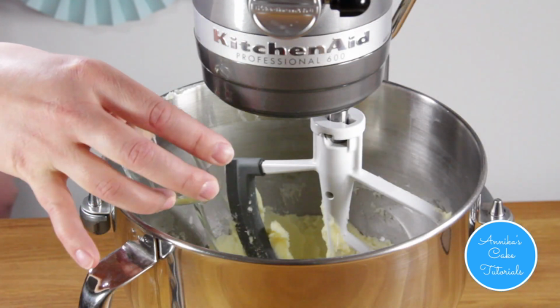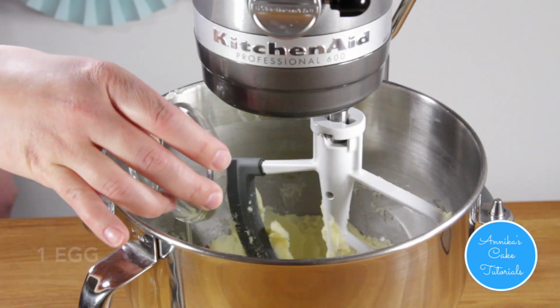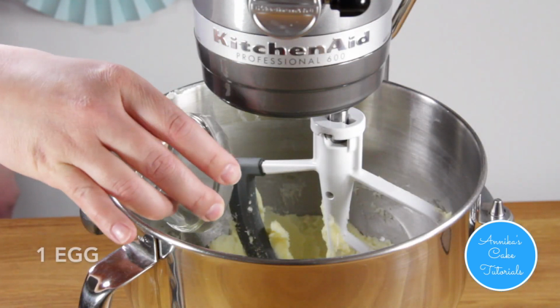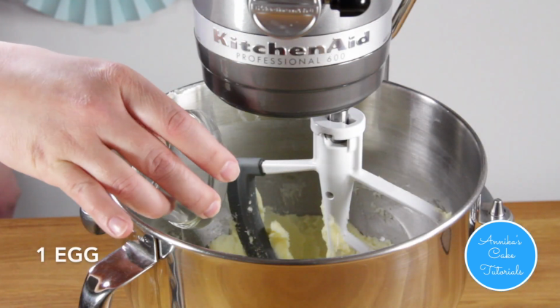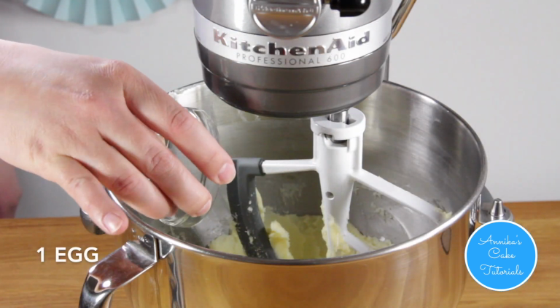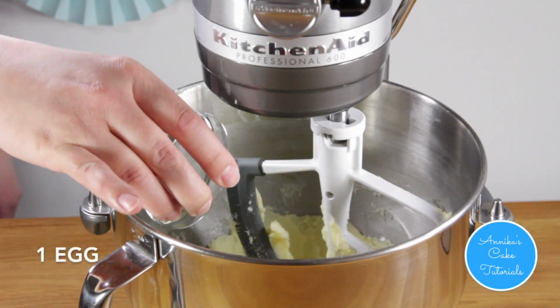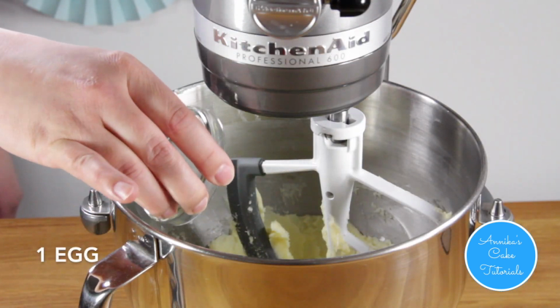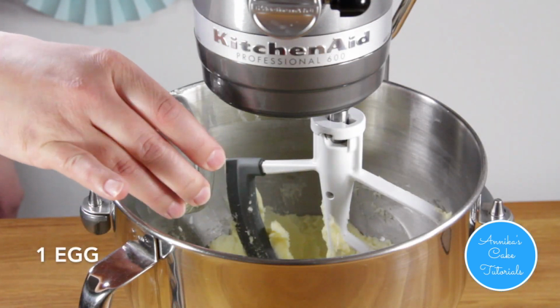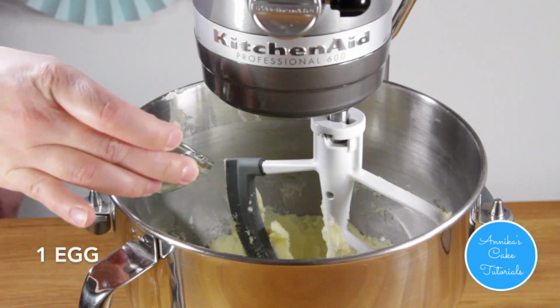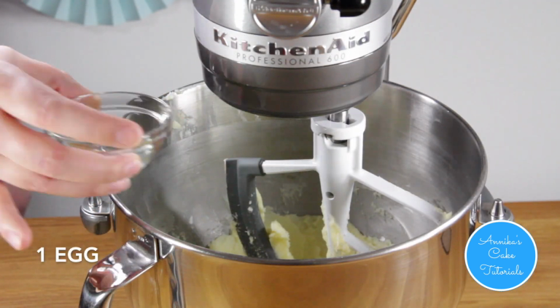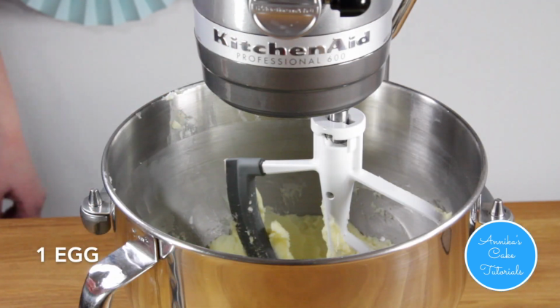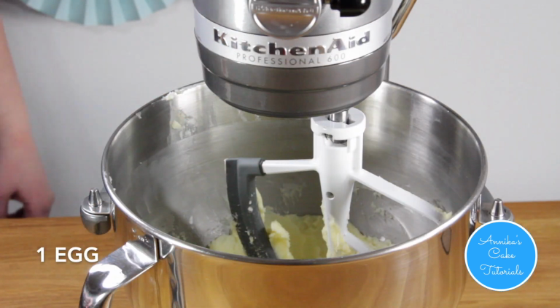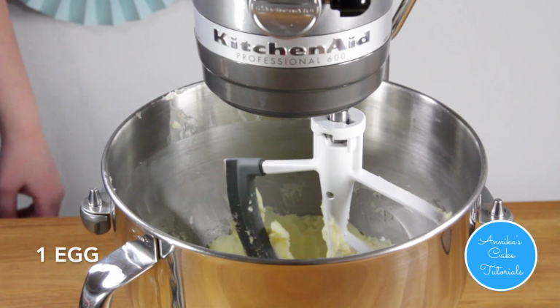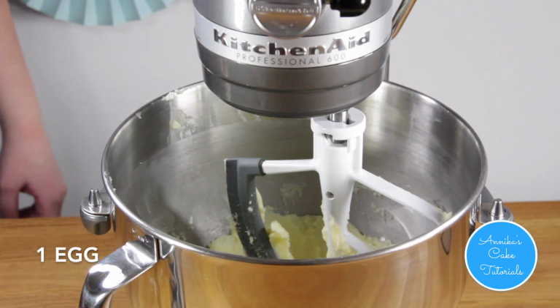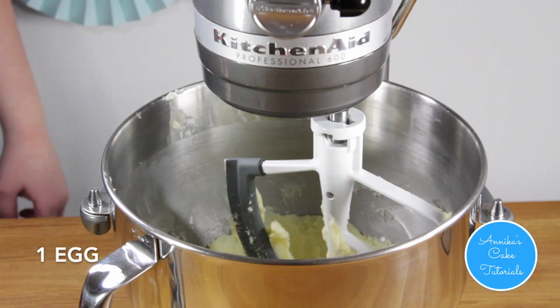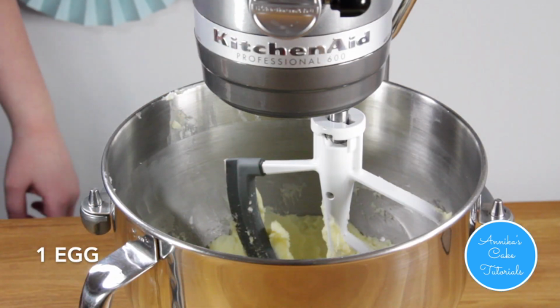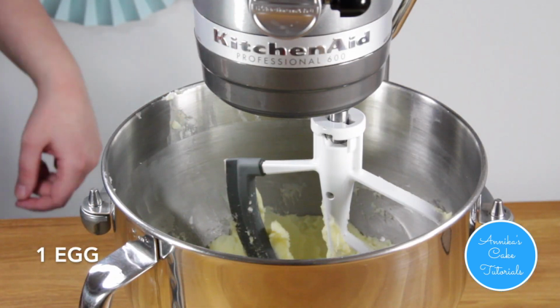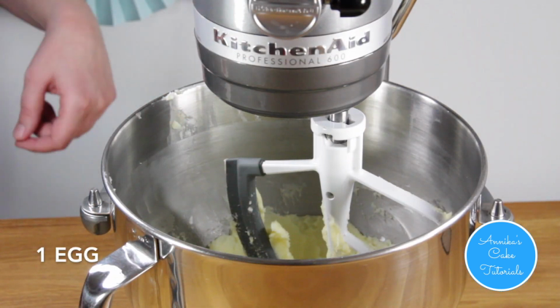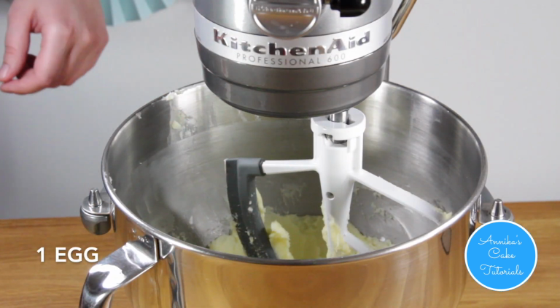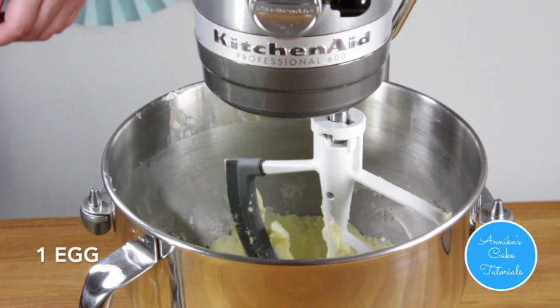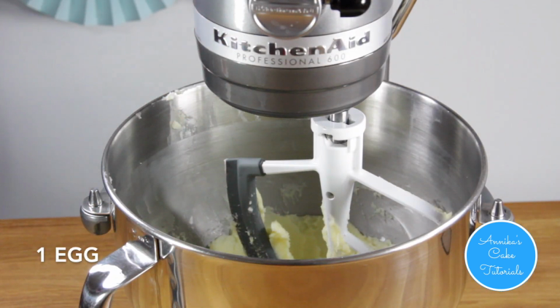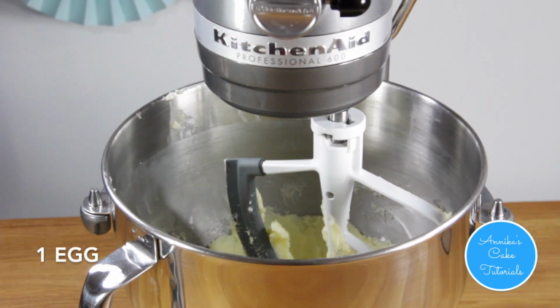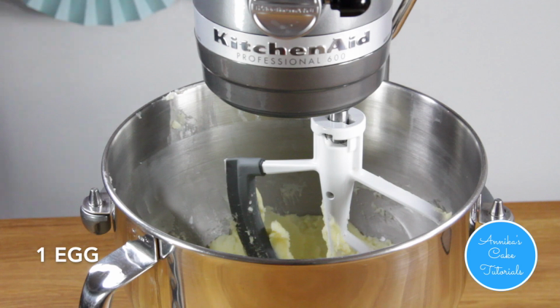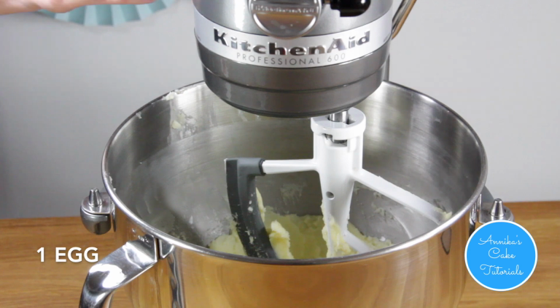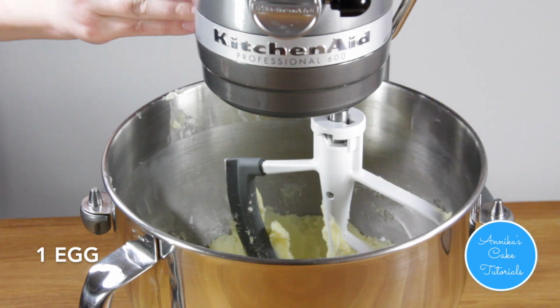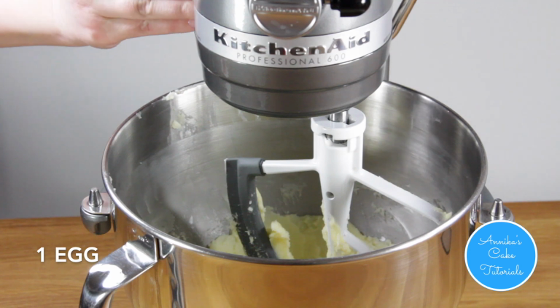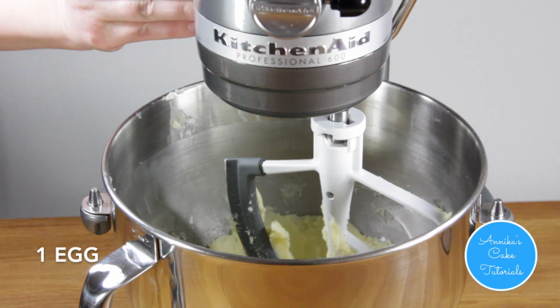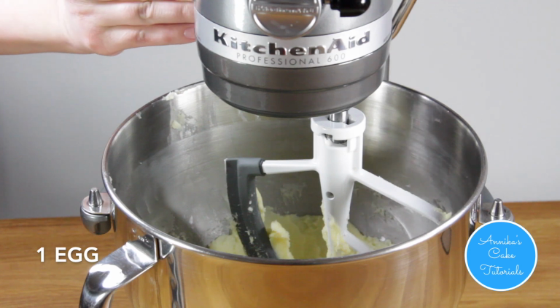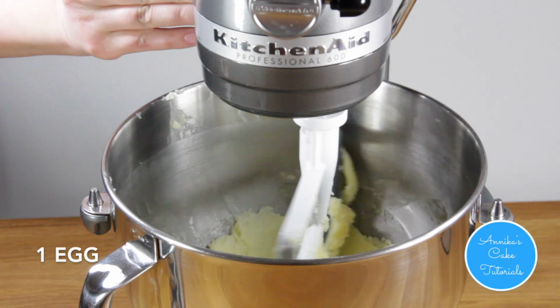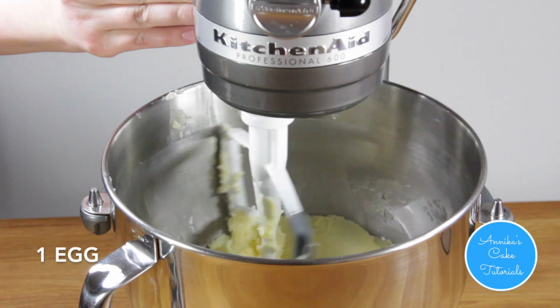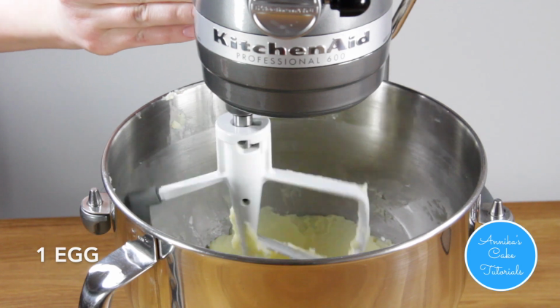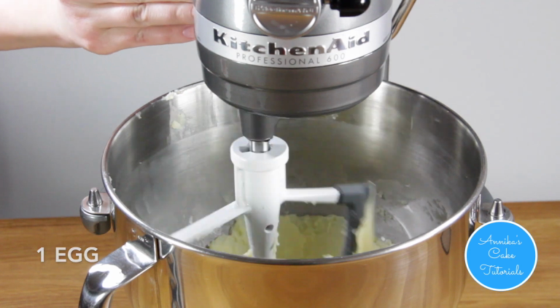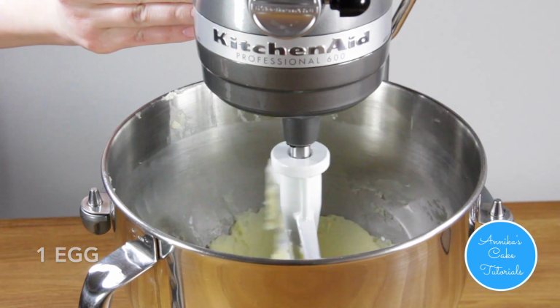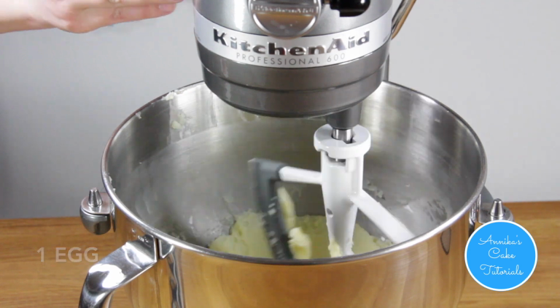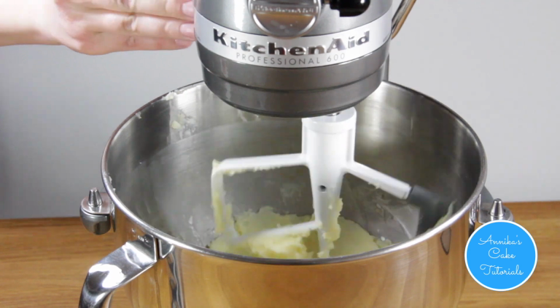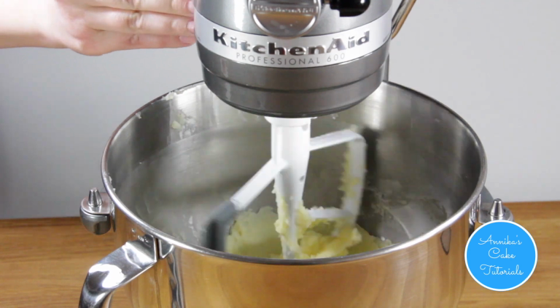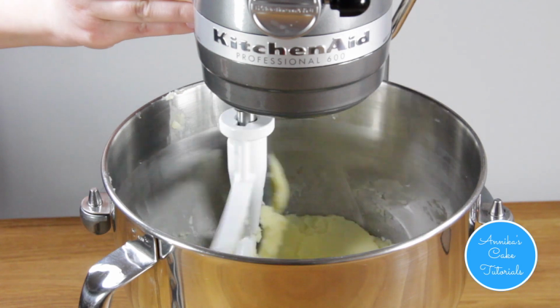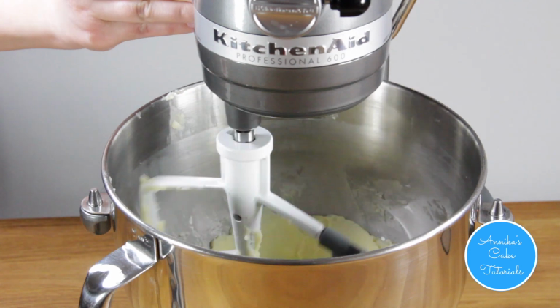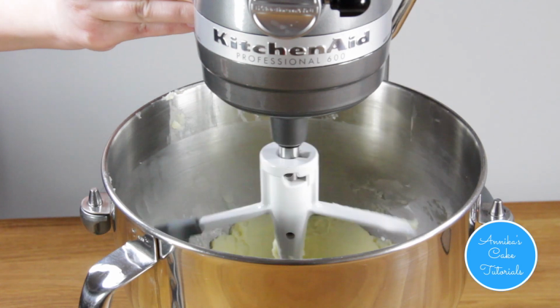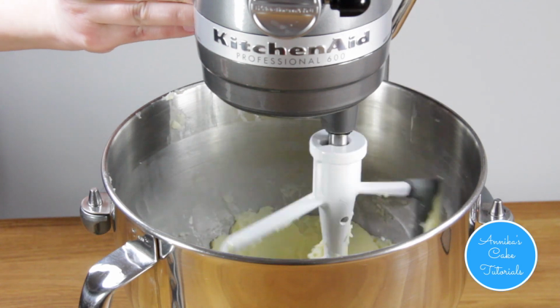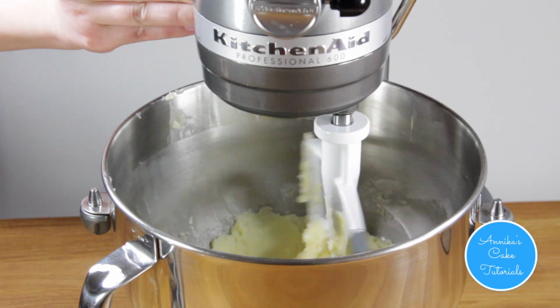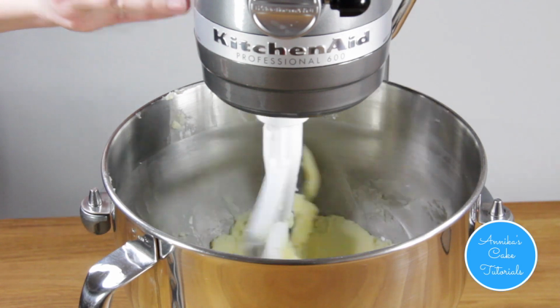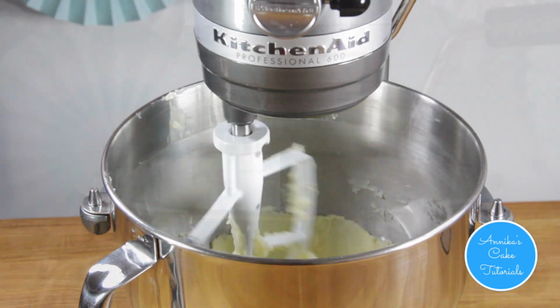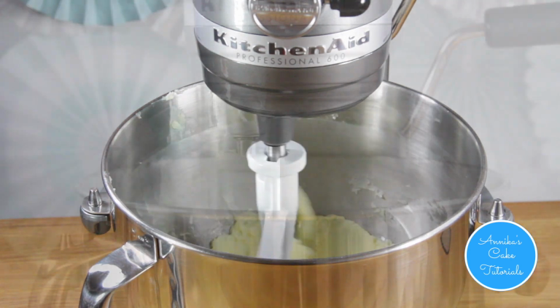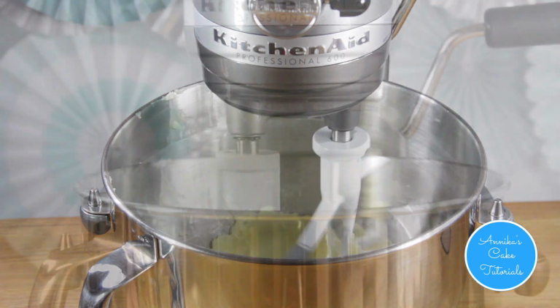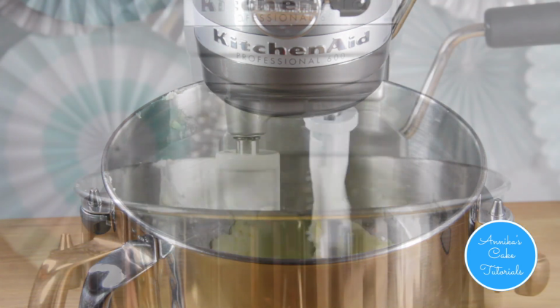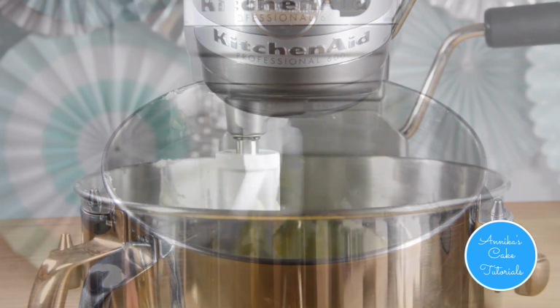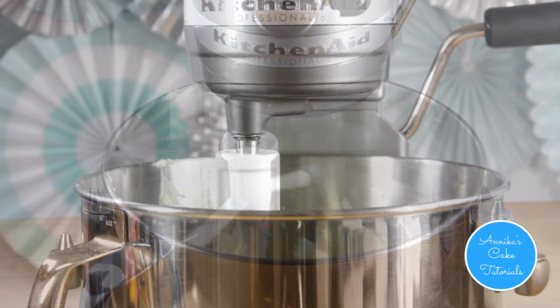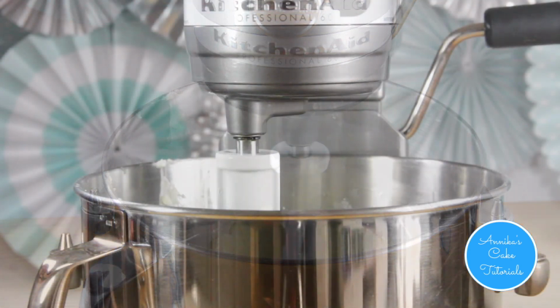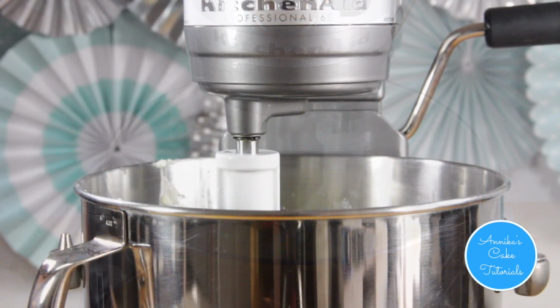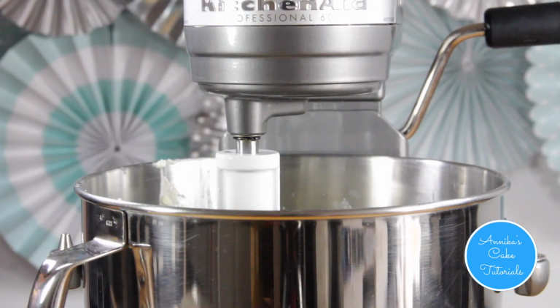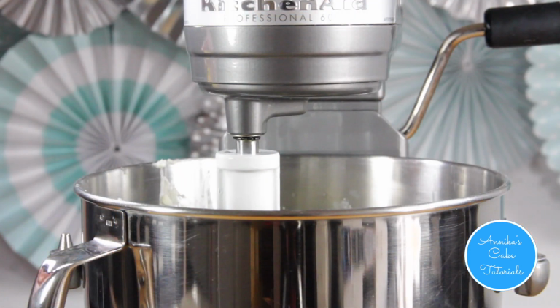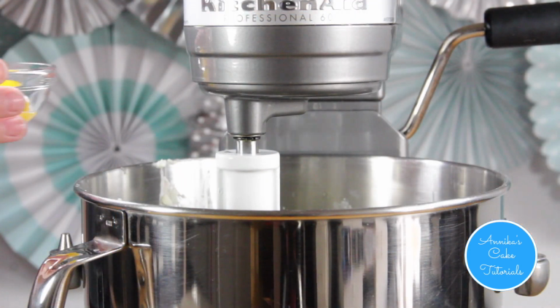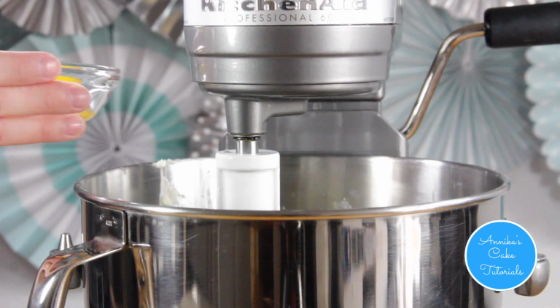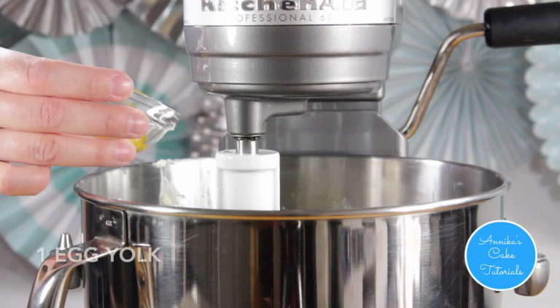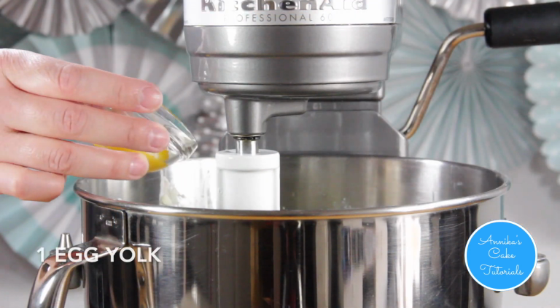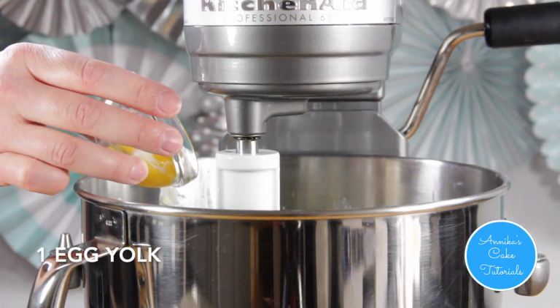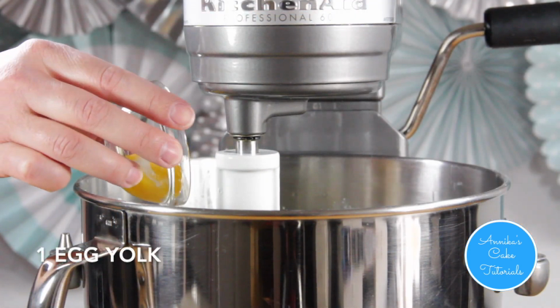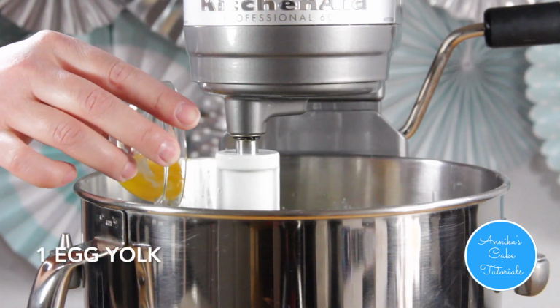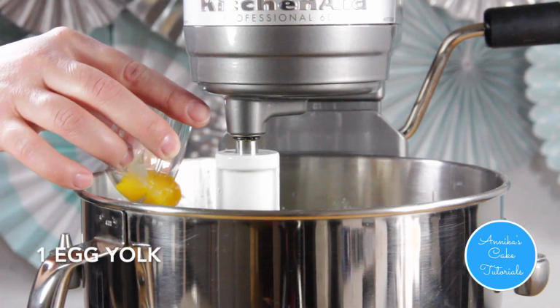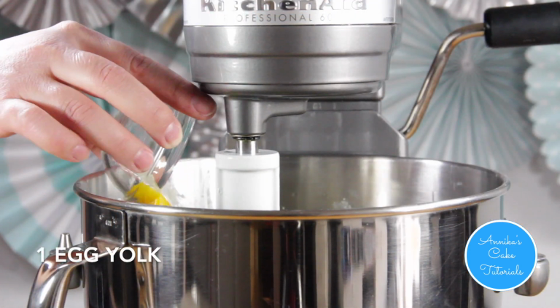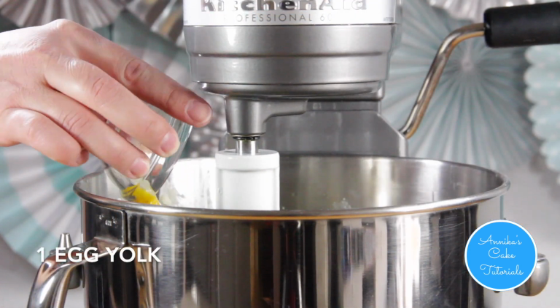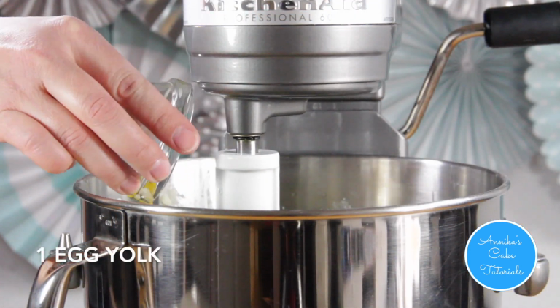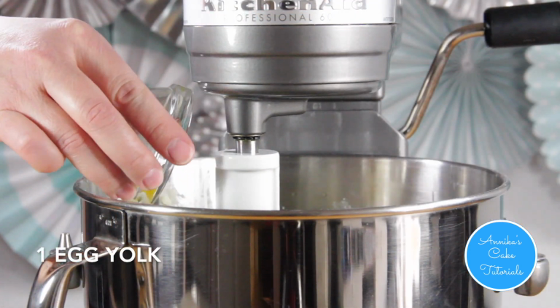Mix in the egg and make sure to let it combine well, then add the yolk.